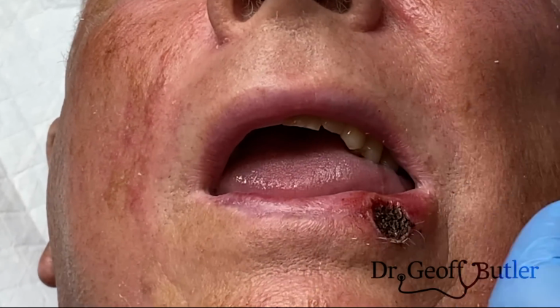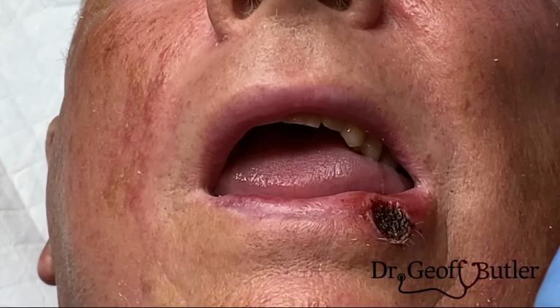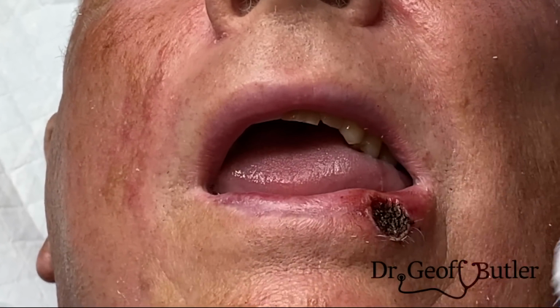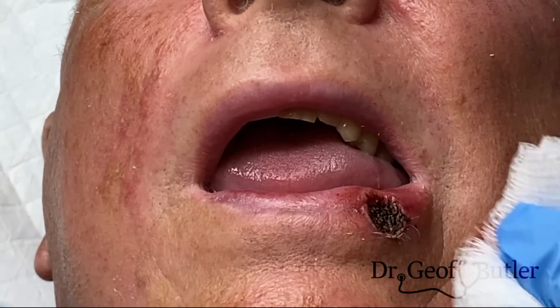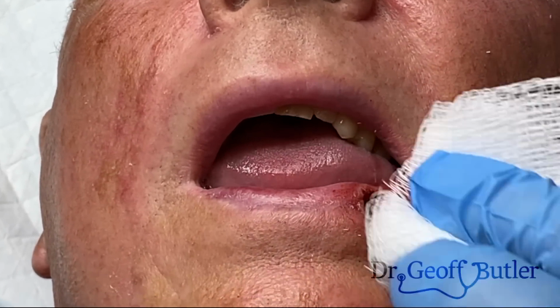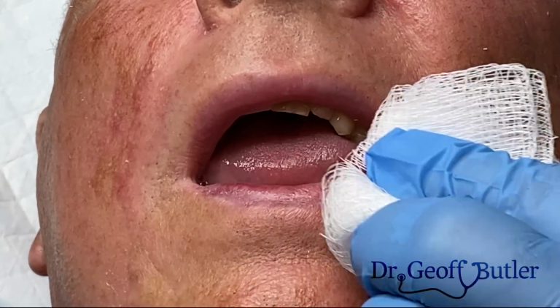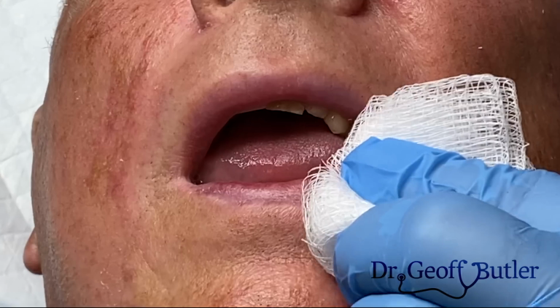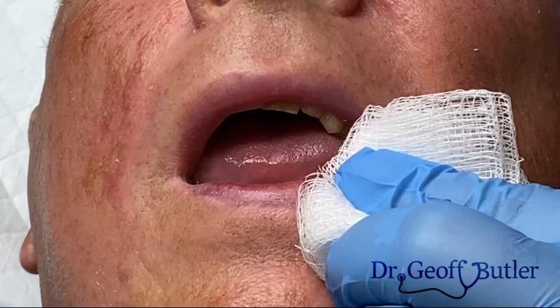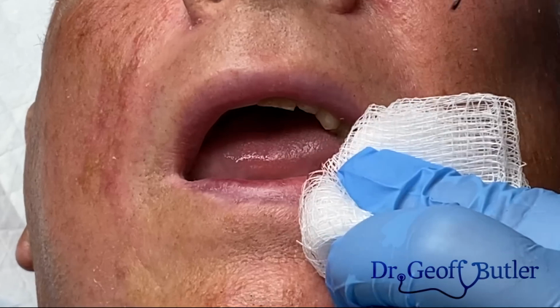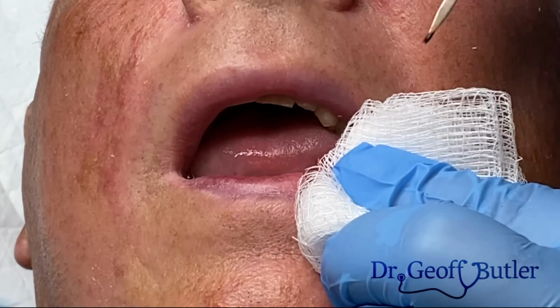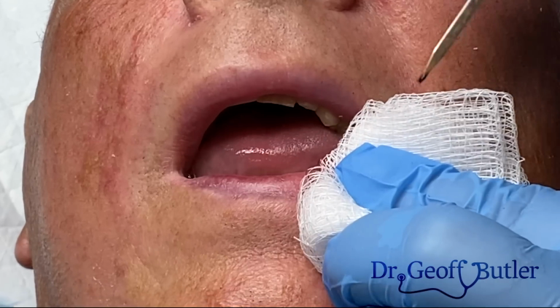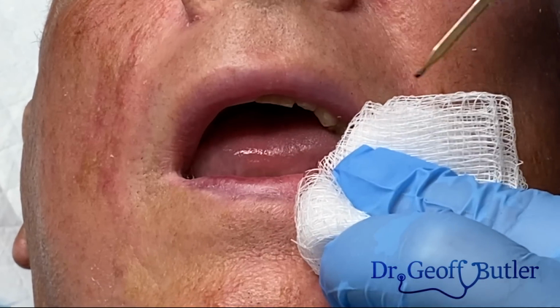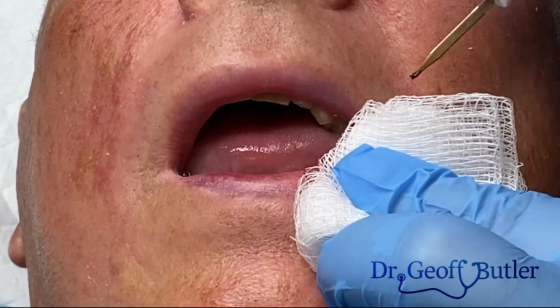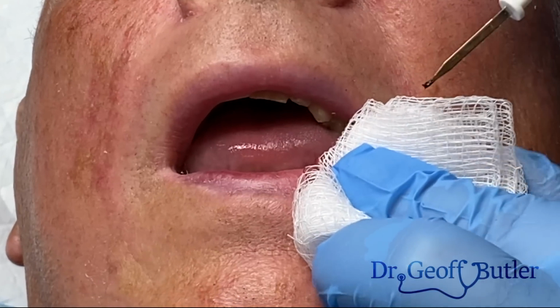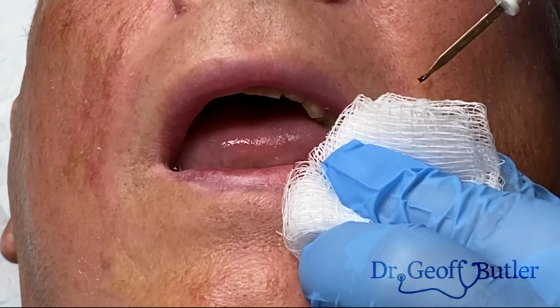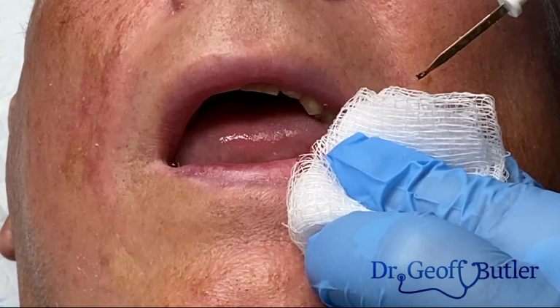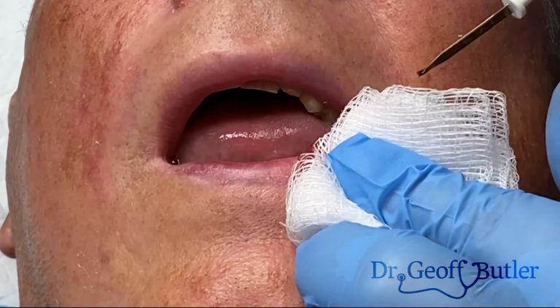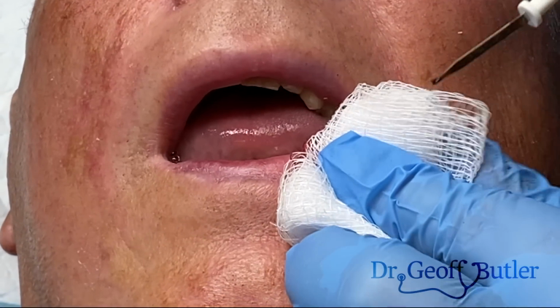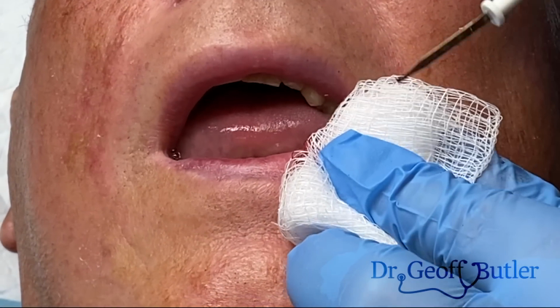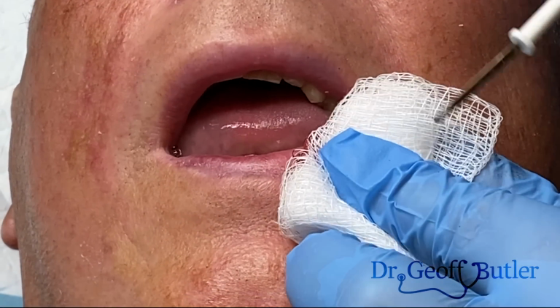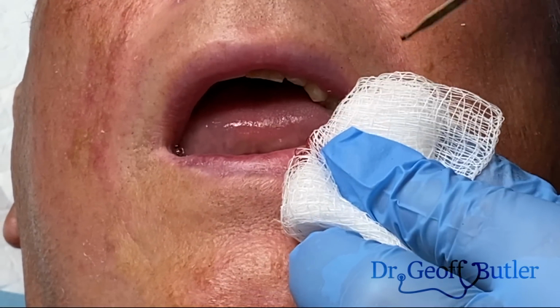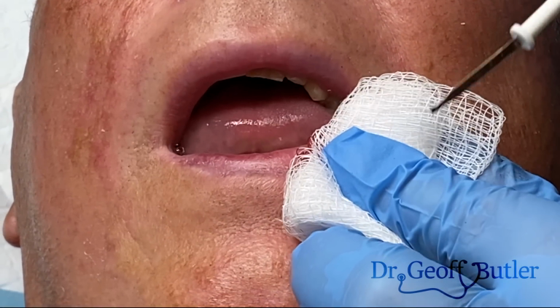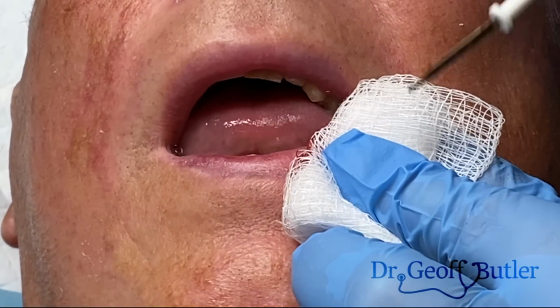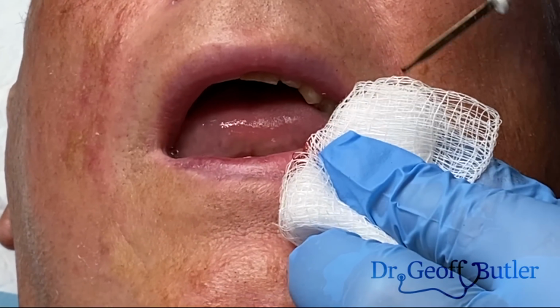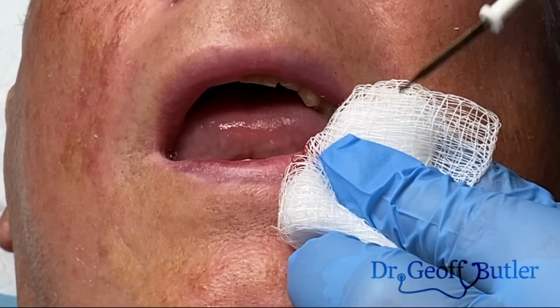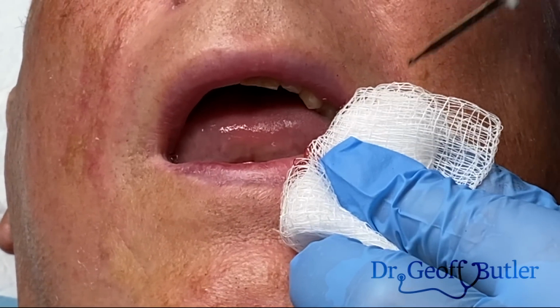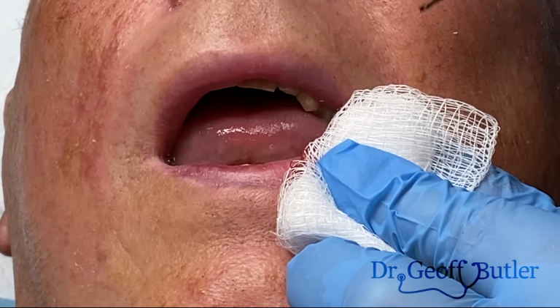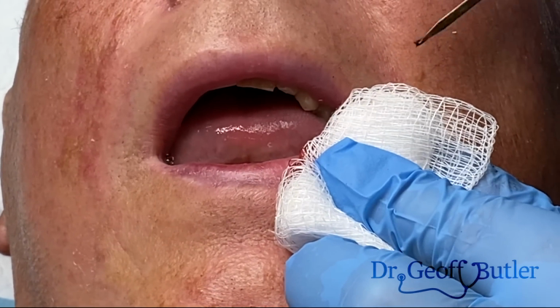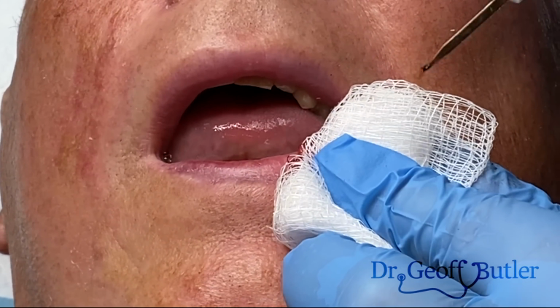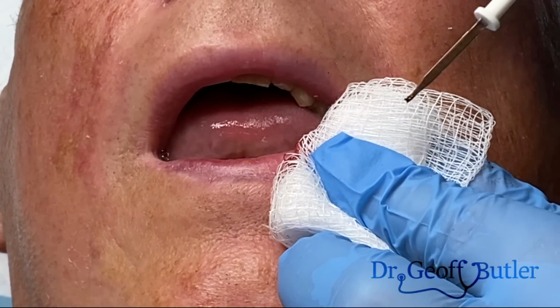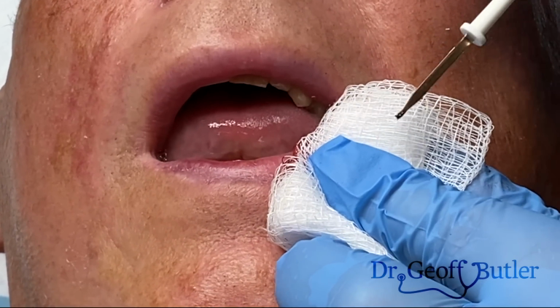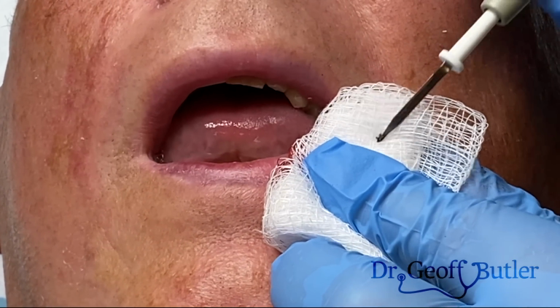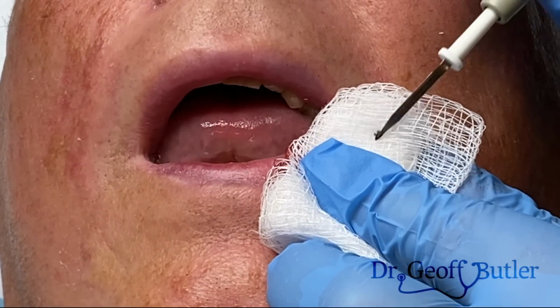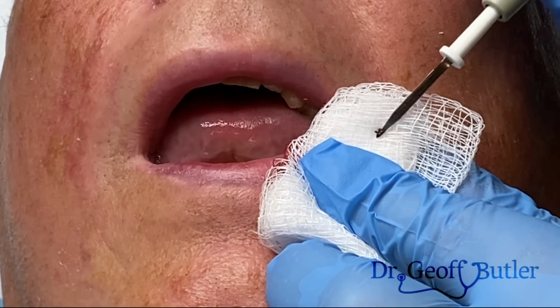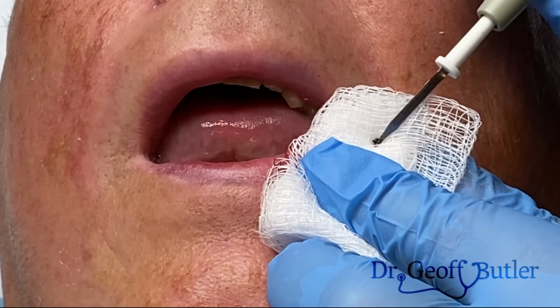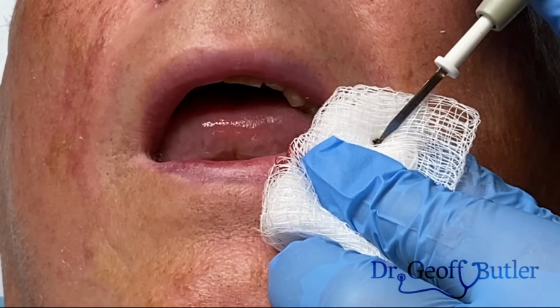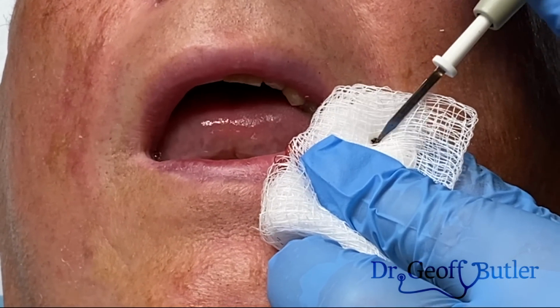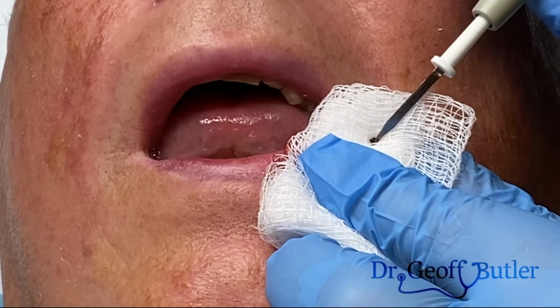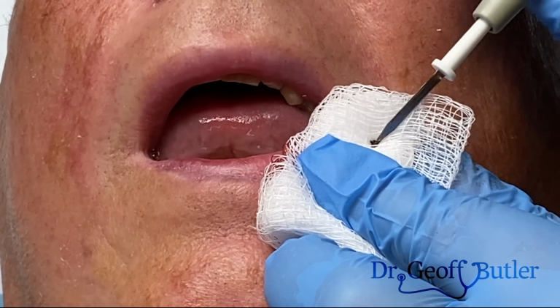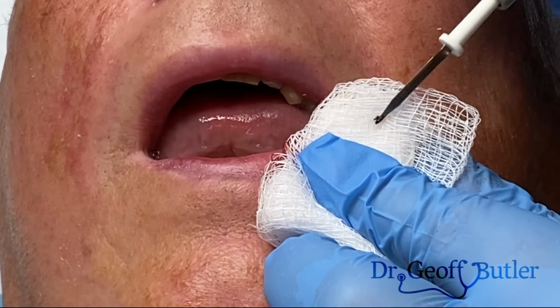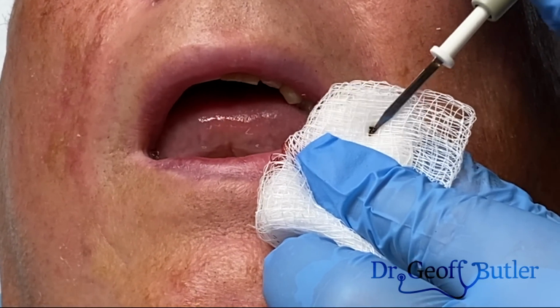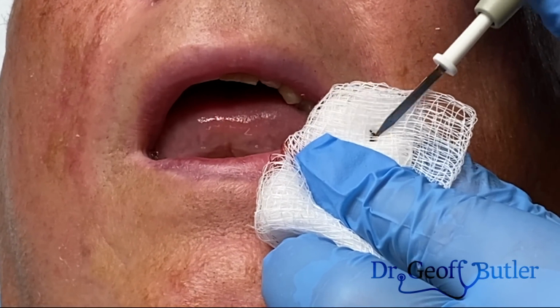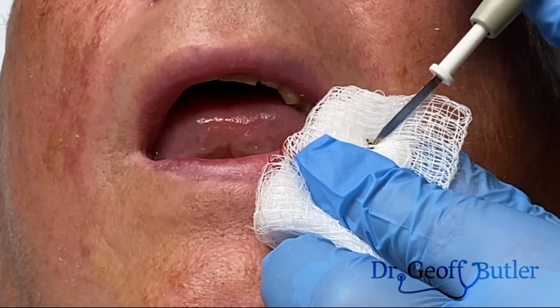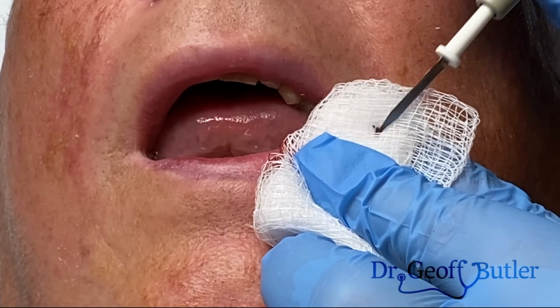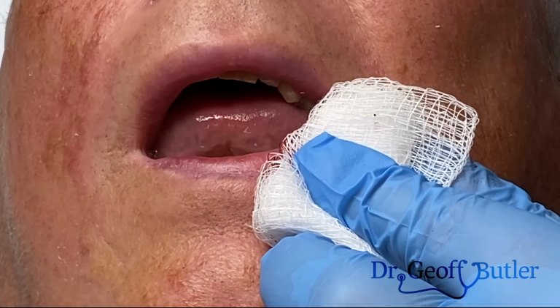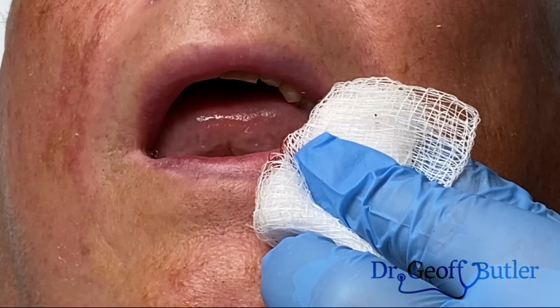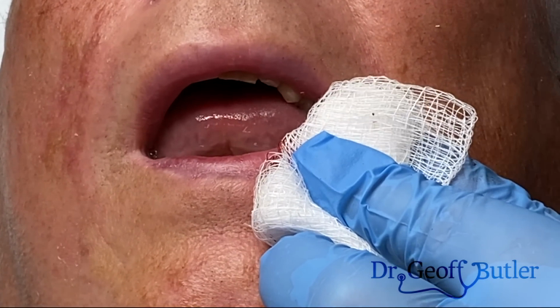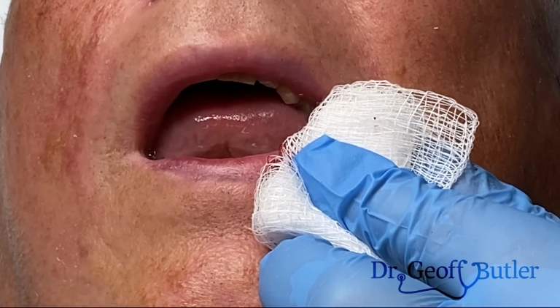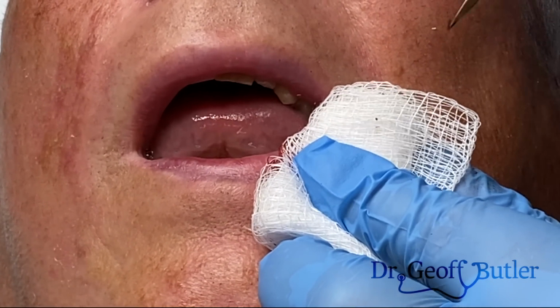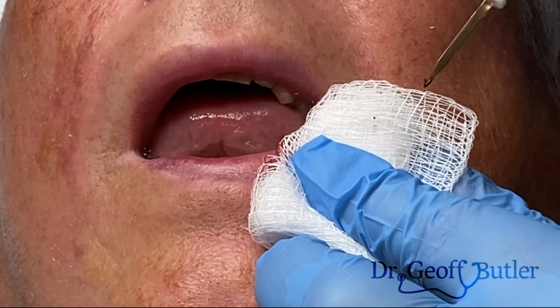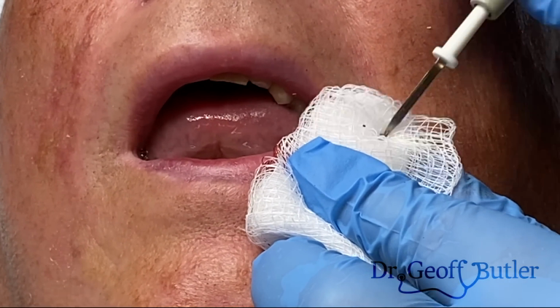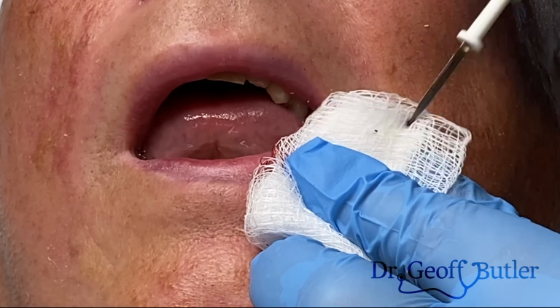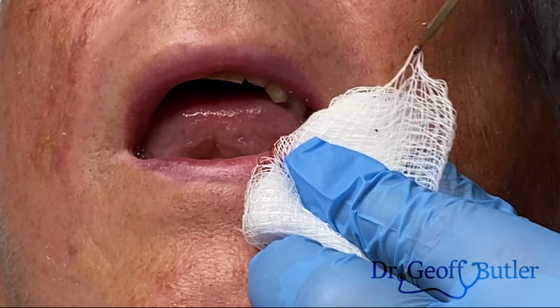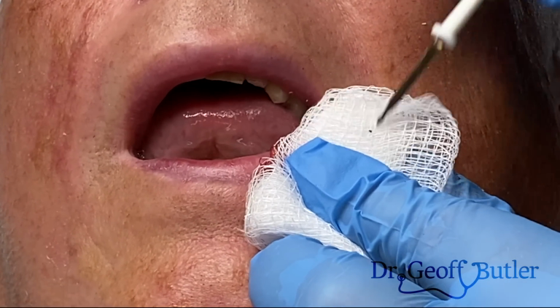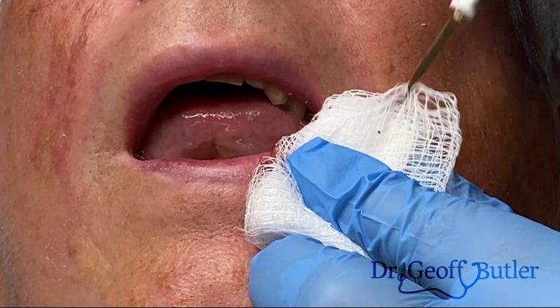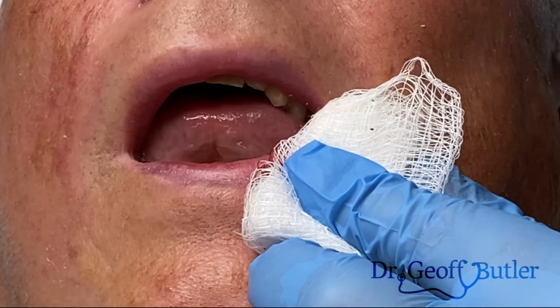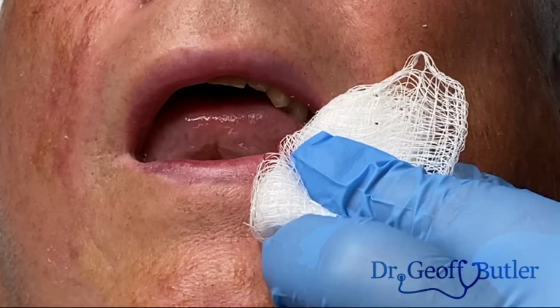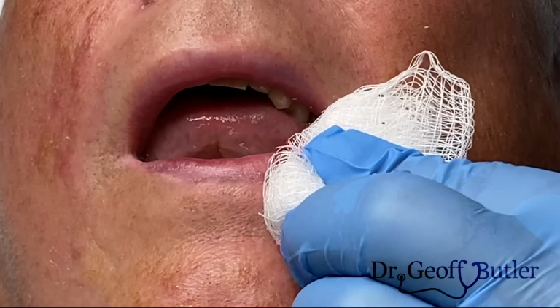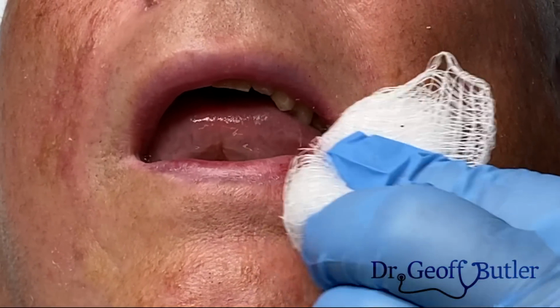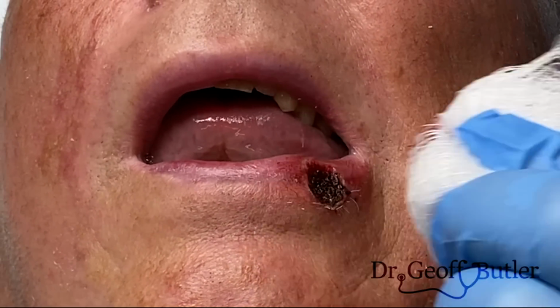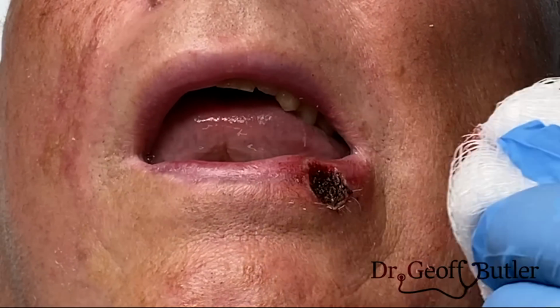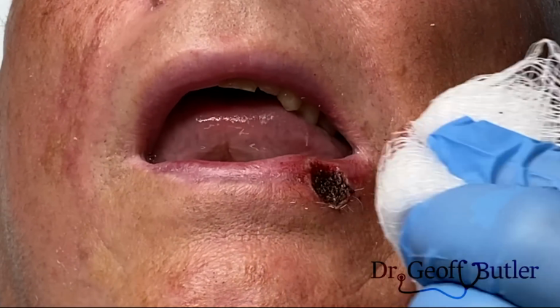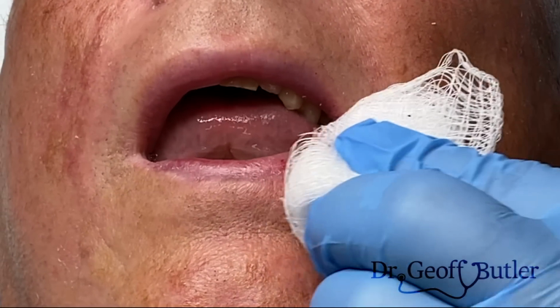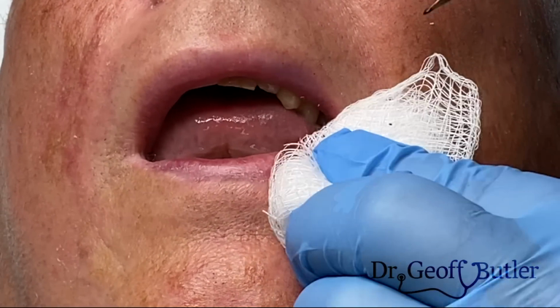With hyfrecators like this, you have to always be dabbing — because if you fix it, it'll stick to the tissue, and then when you pick it up, it'll pull that scab off.